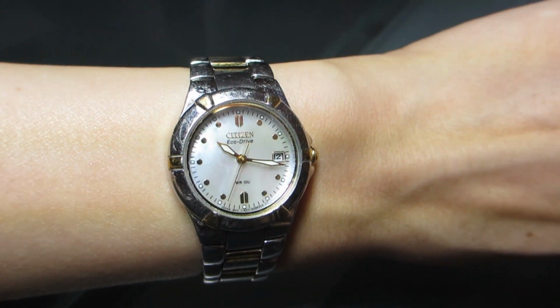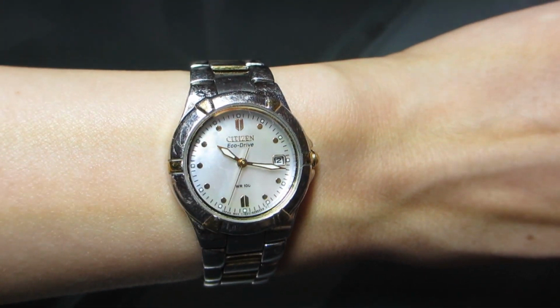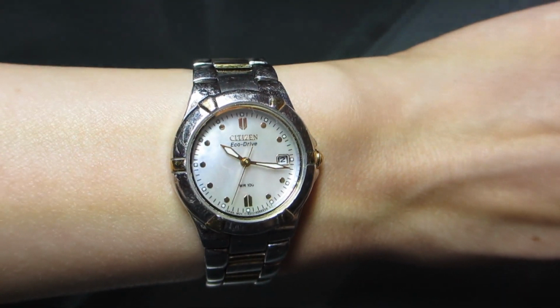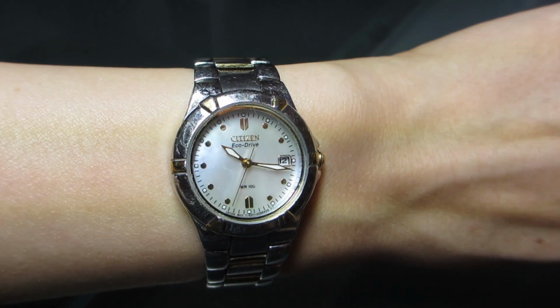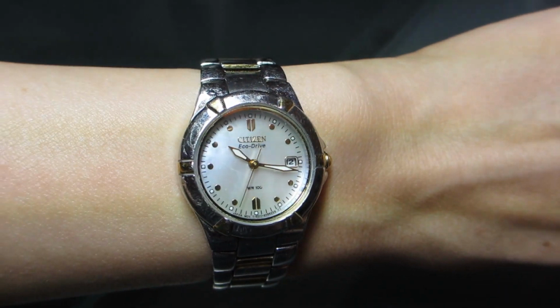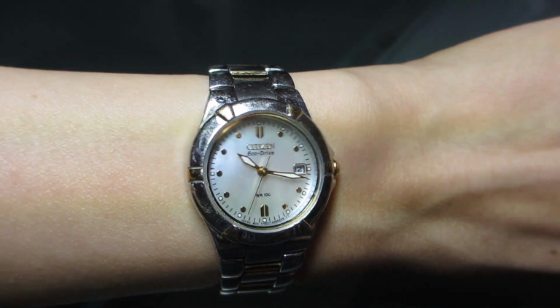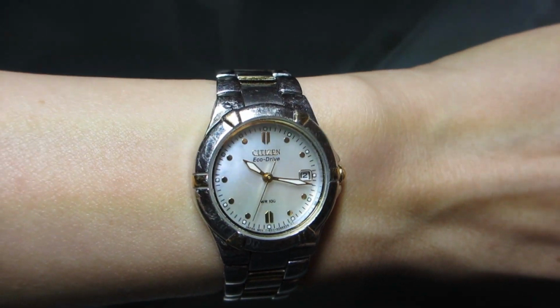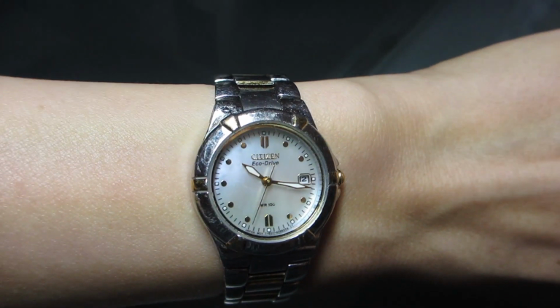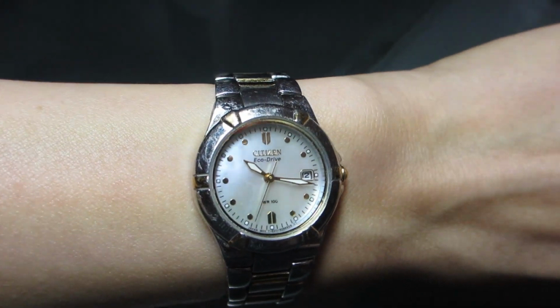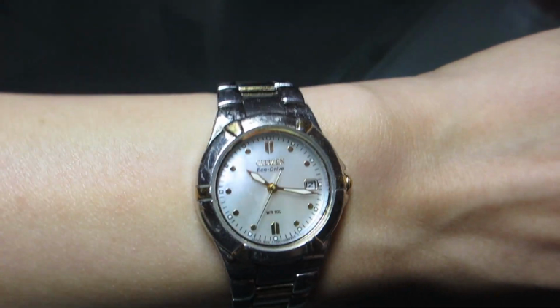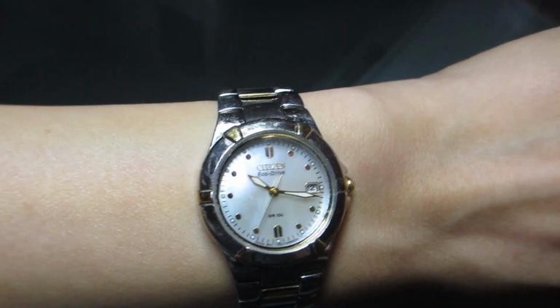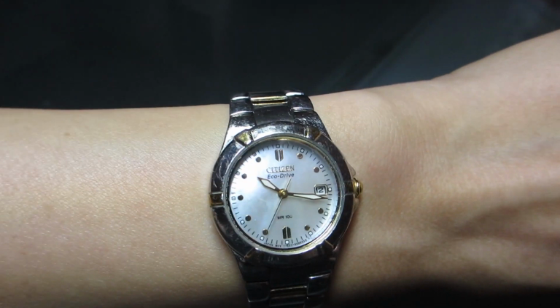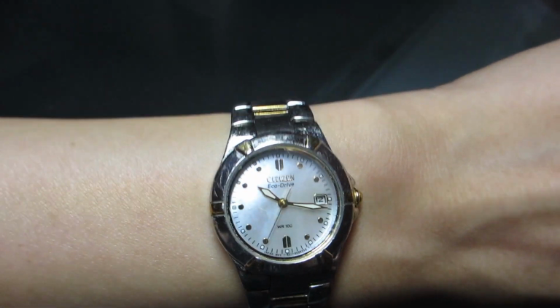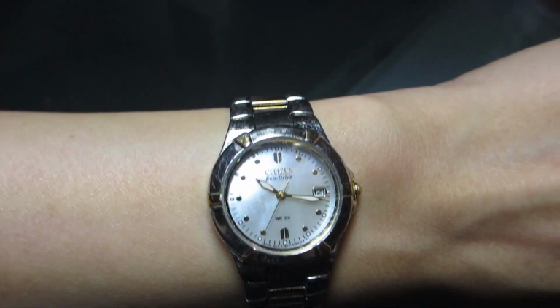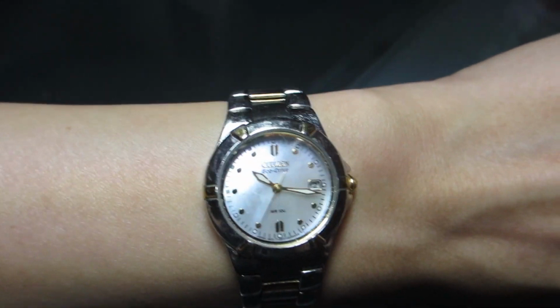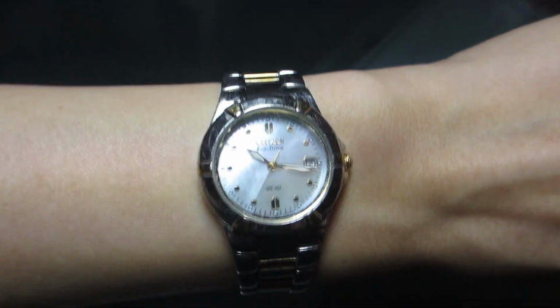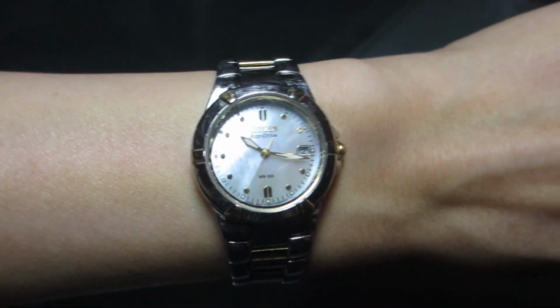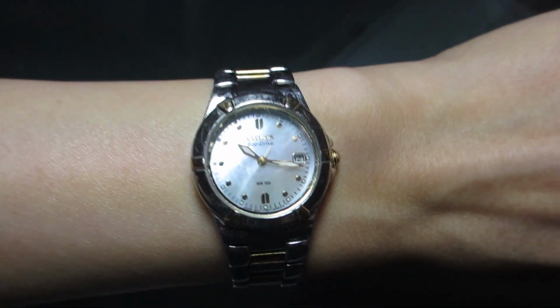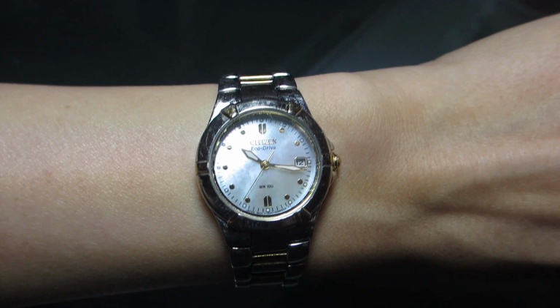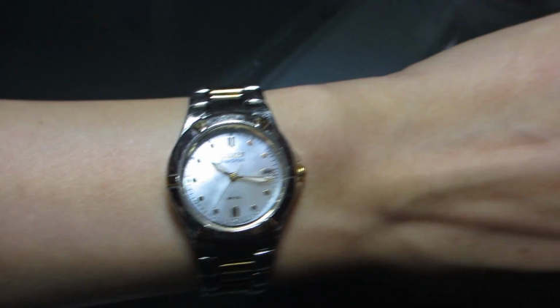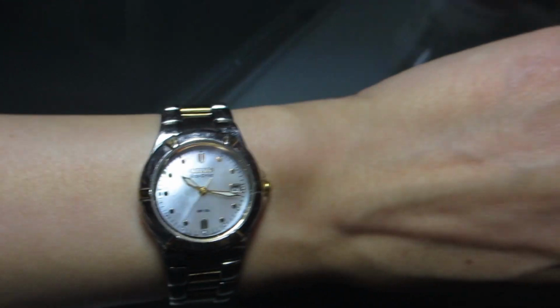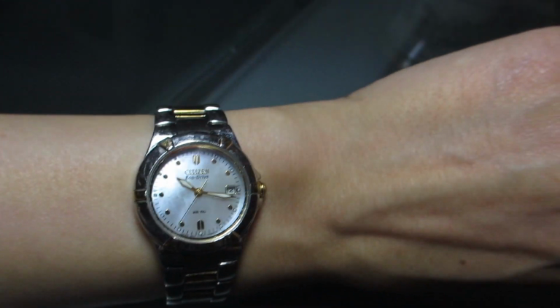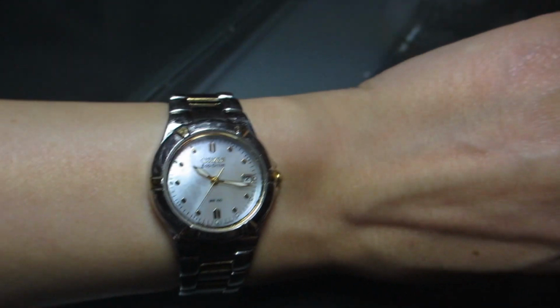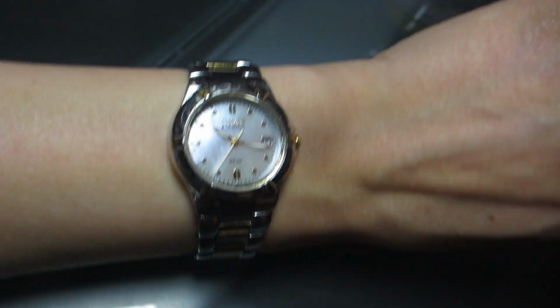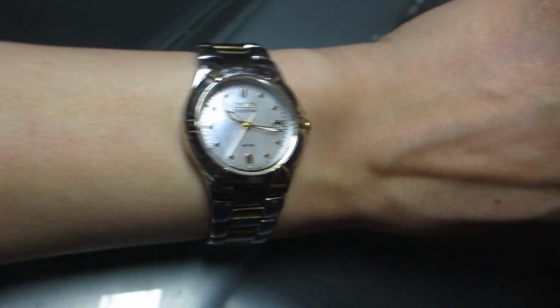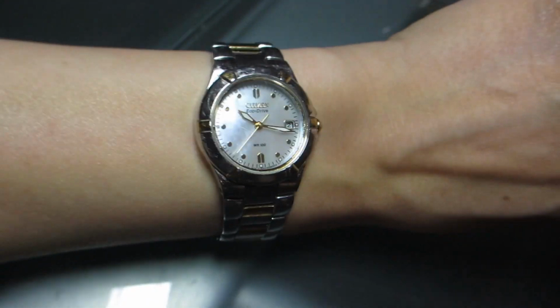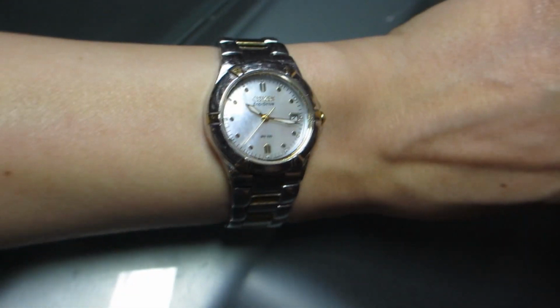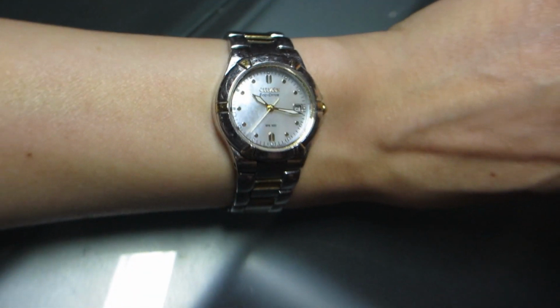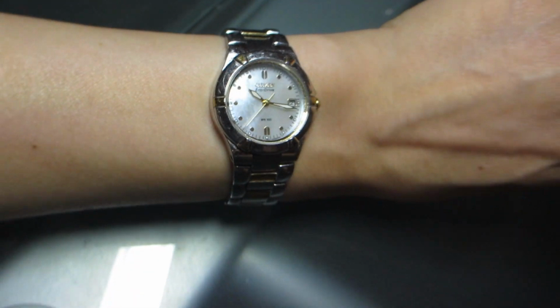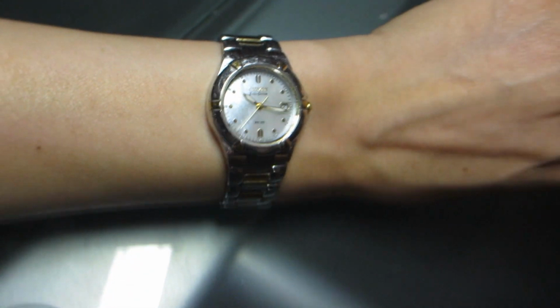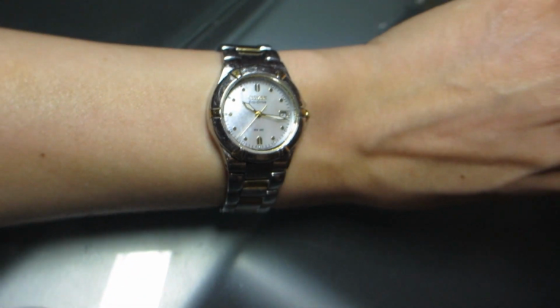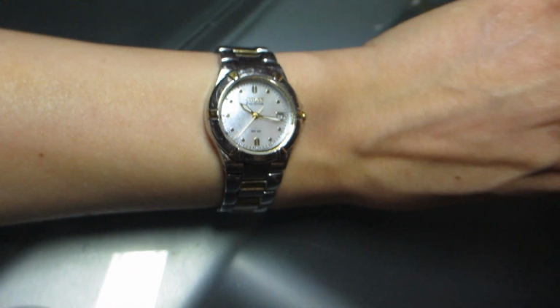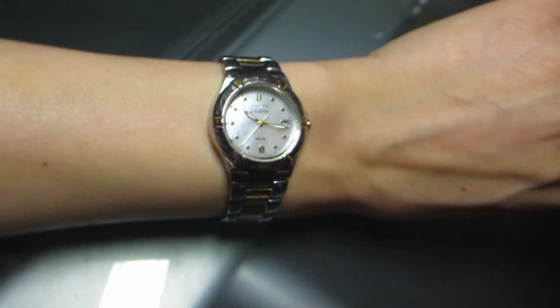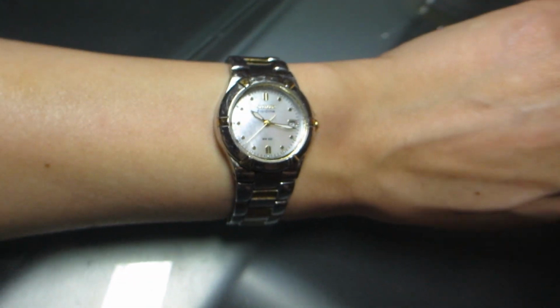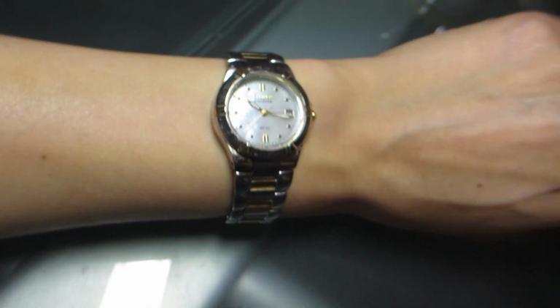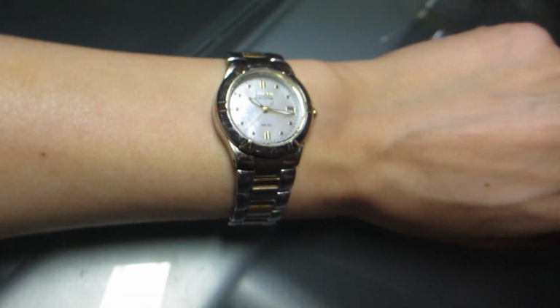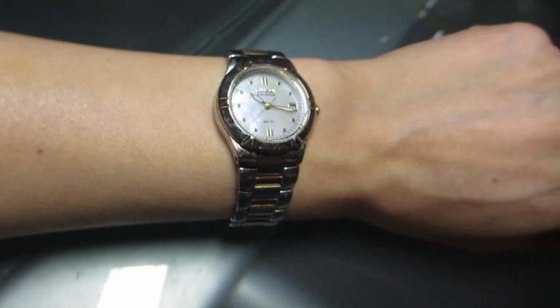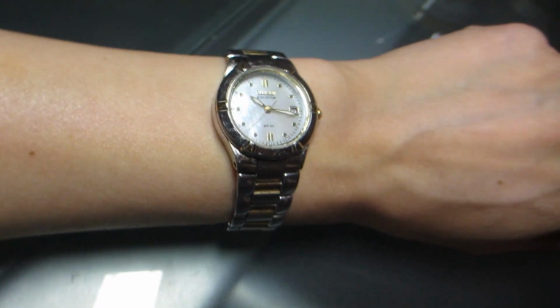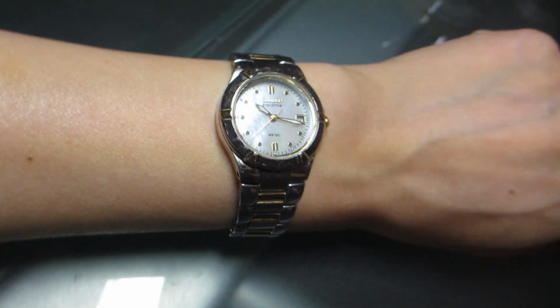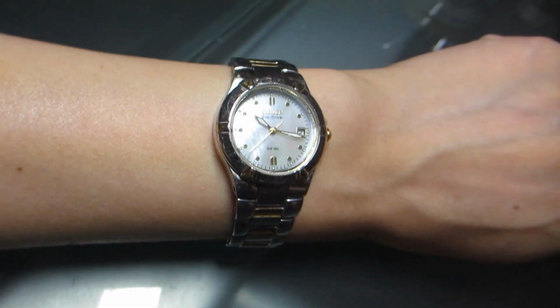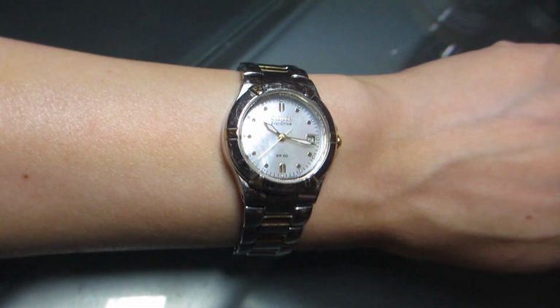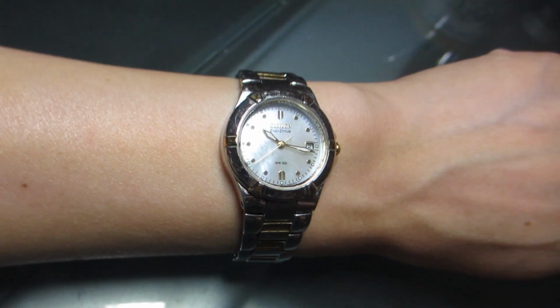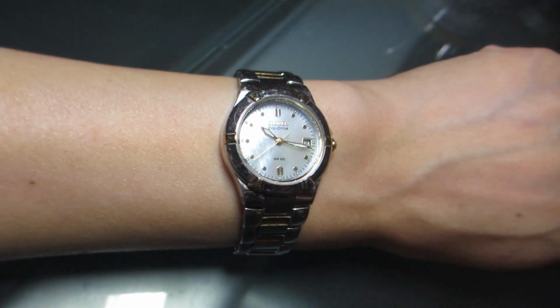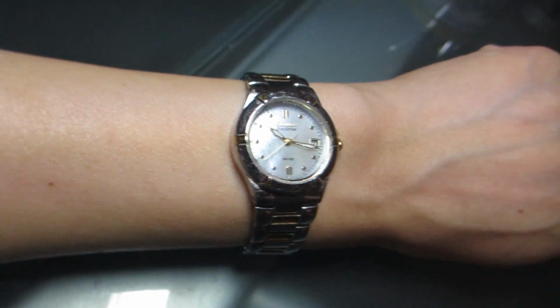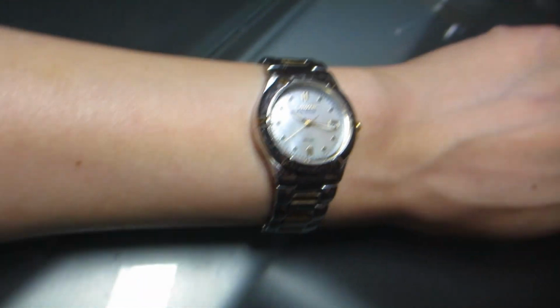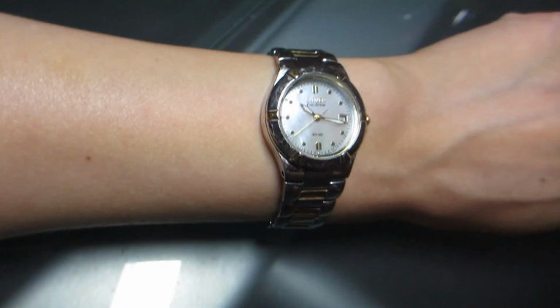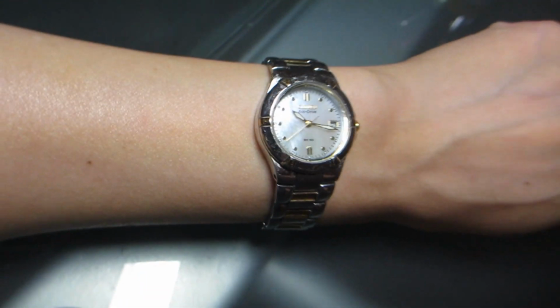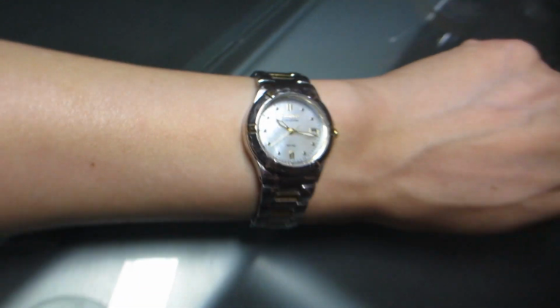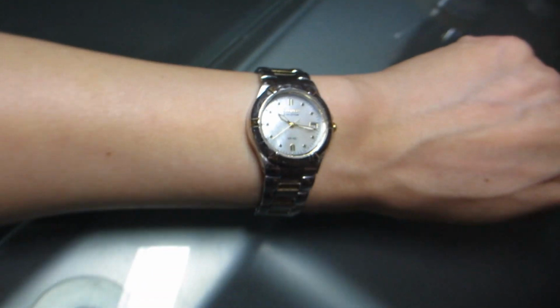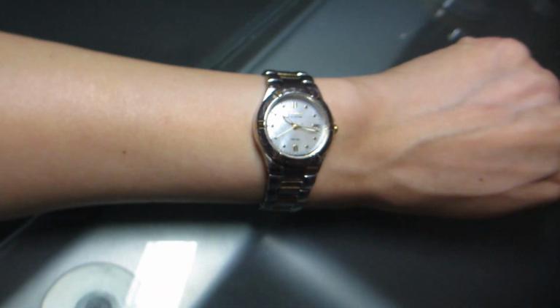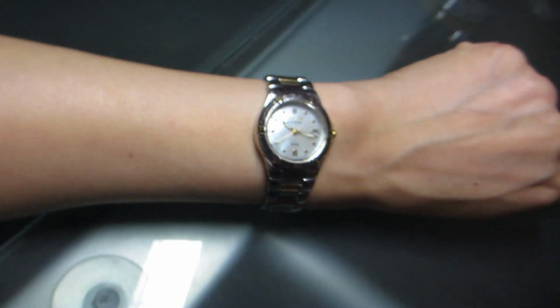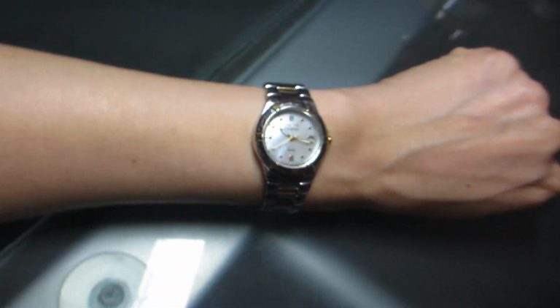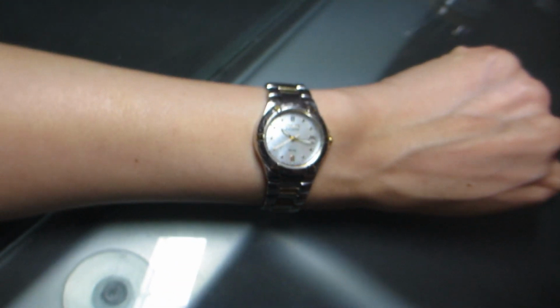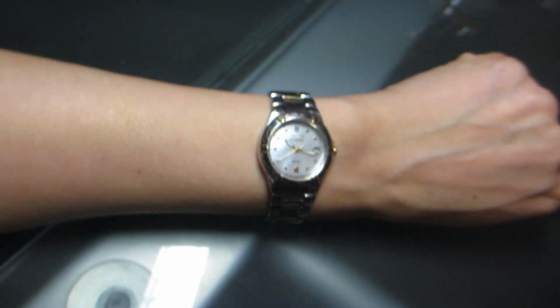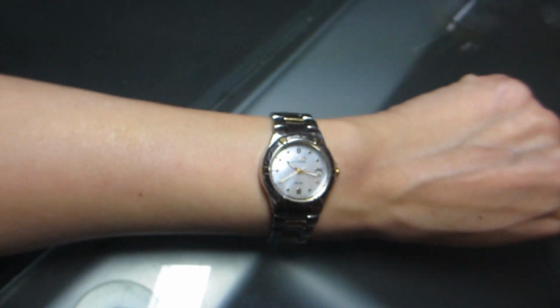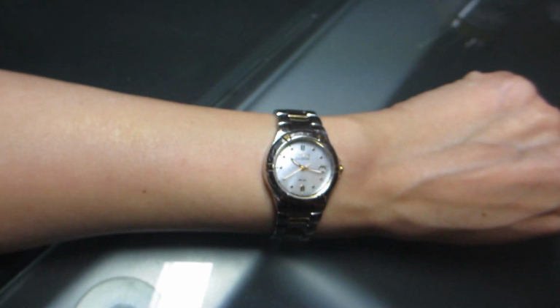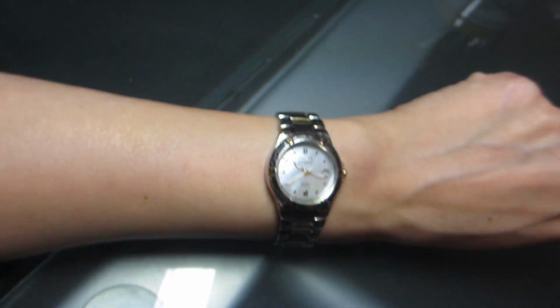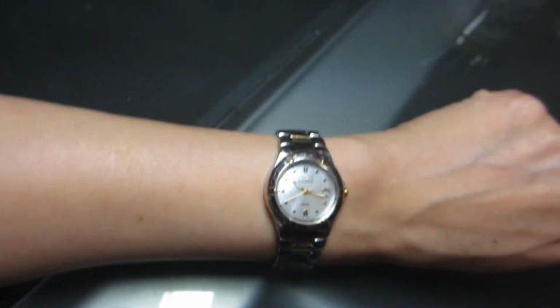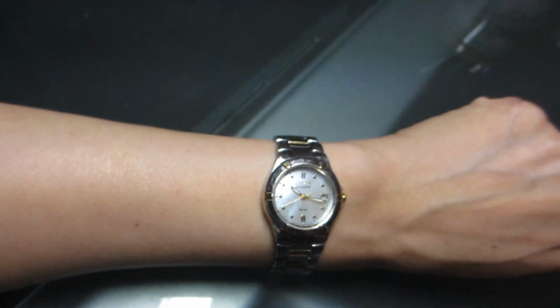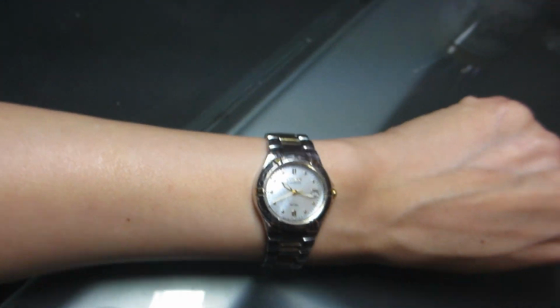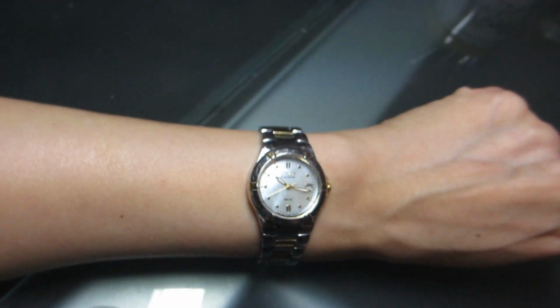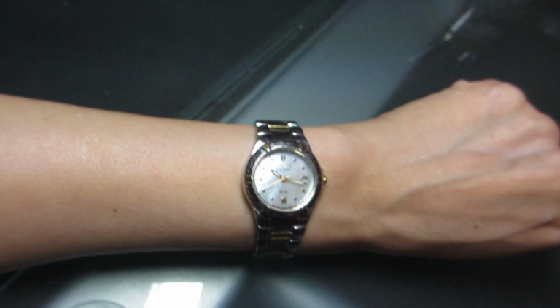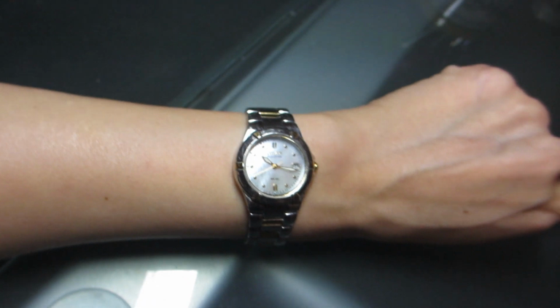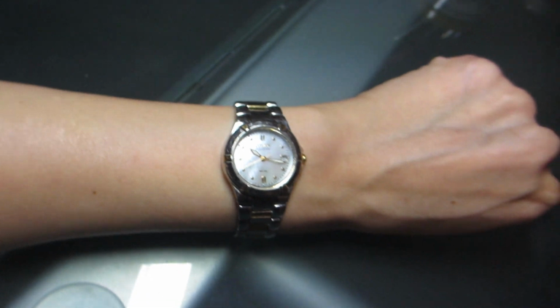Another huge benefit of this watch is that it is water resistant, so if you forget to take your watch off before doing the dishes or bathing, you'll be fine.